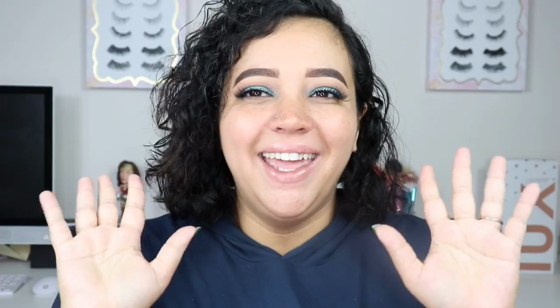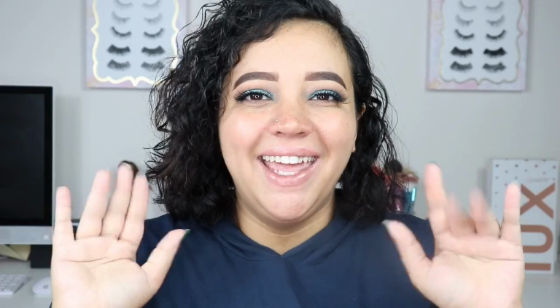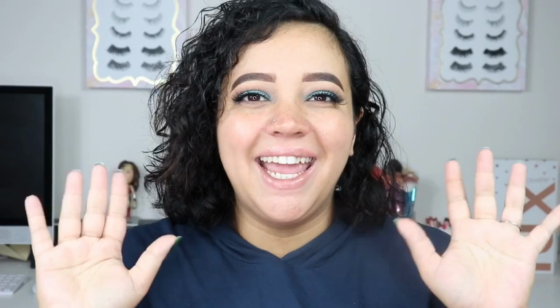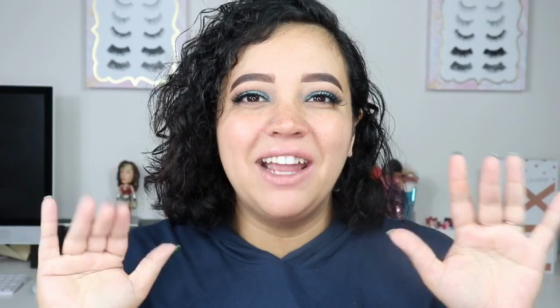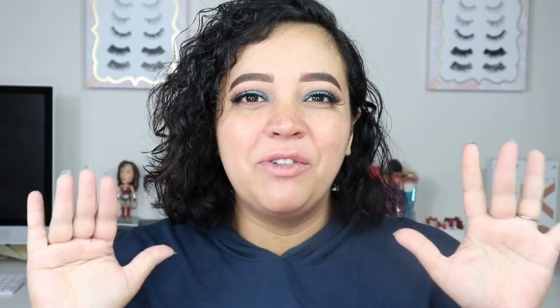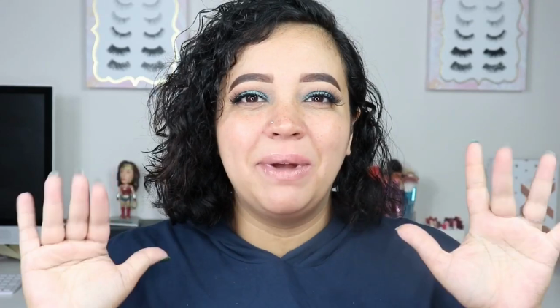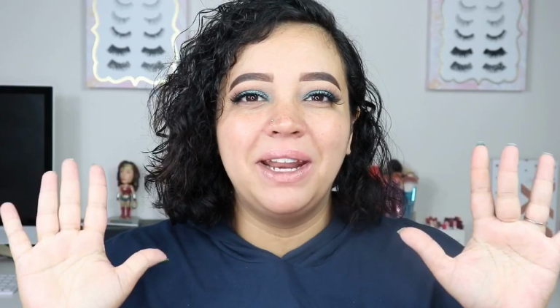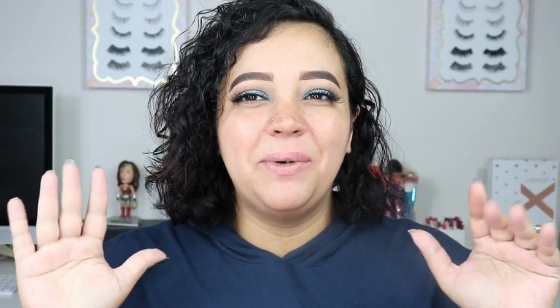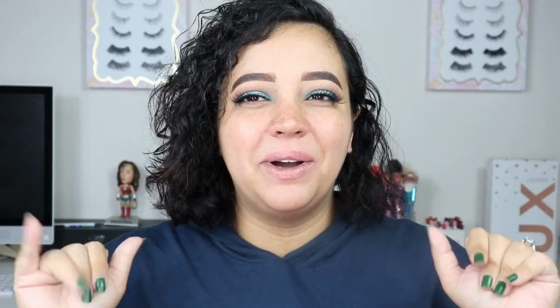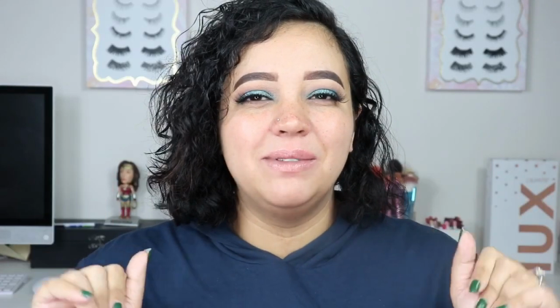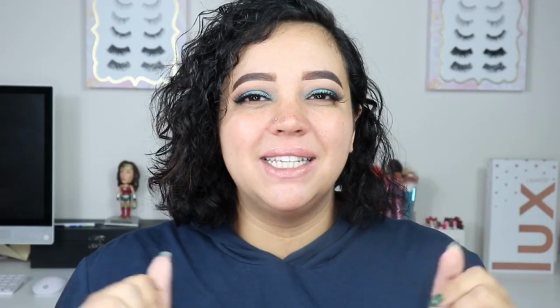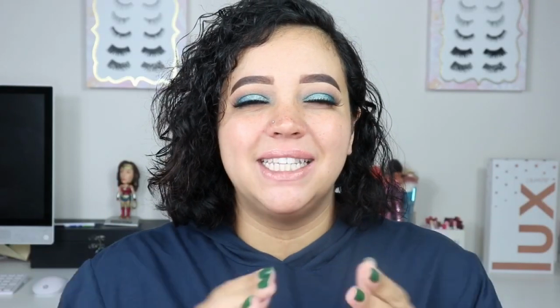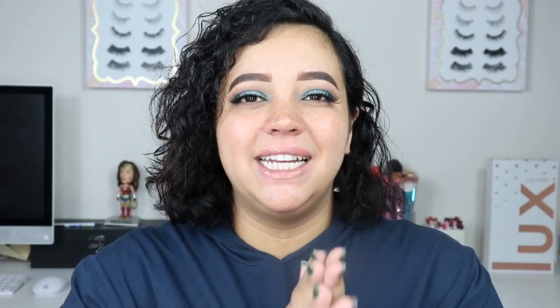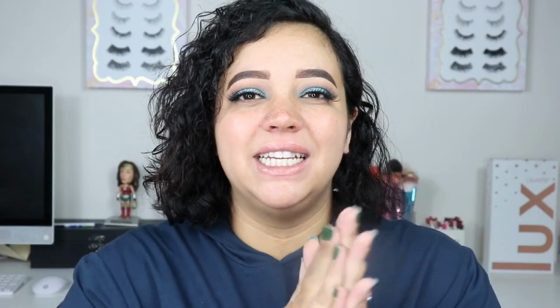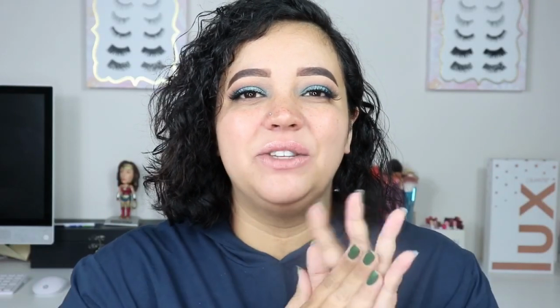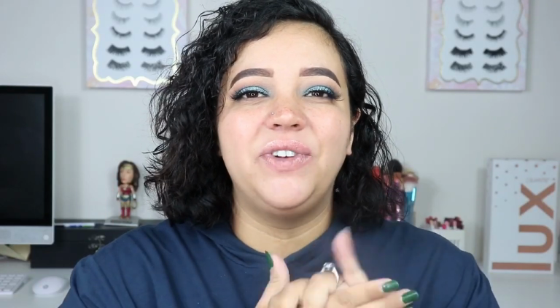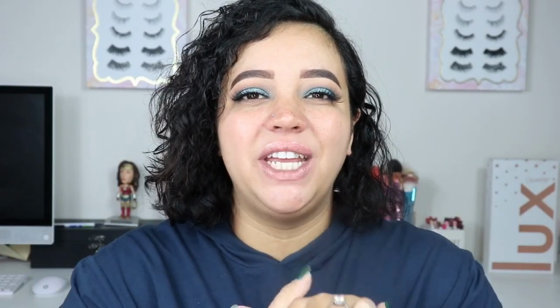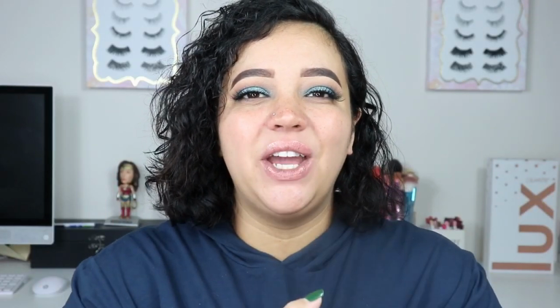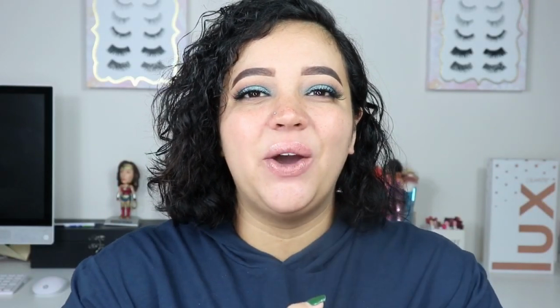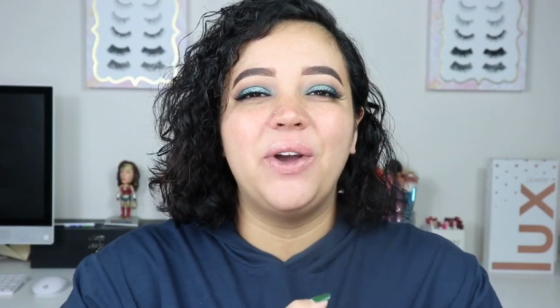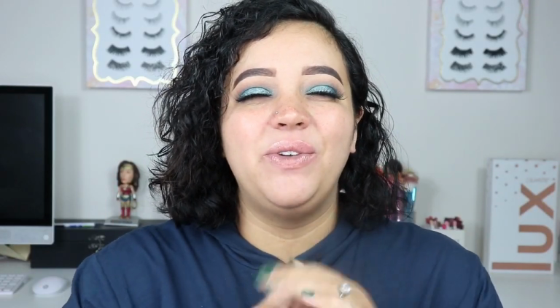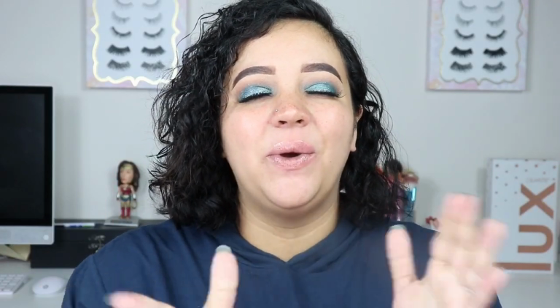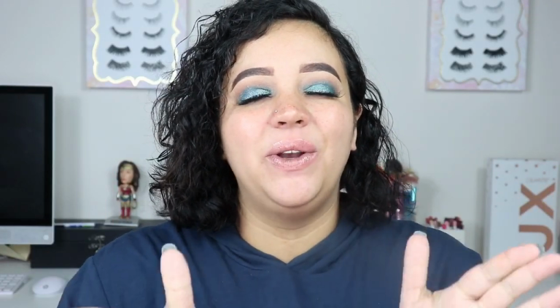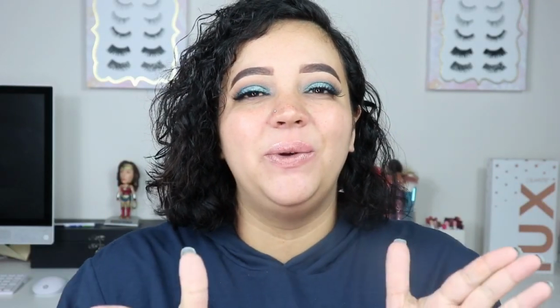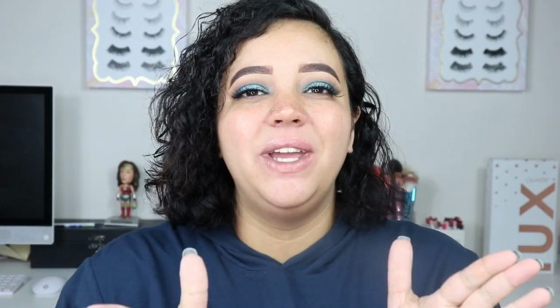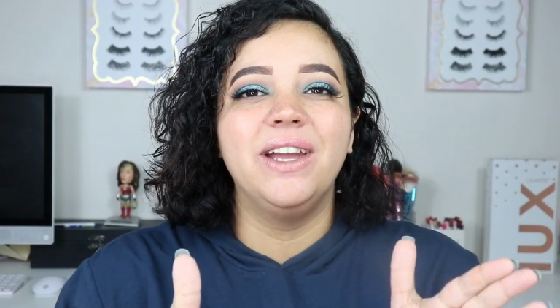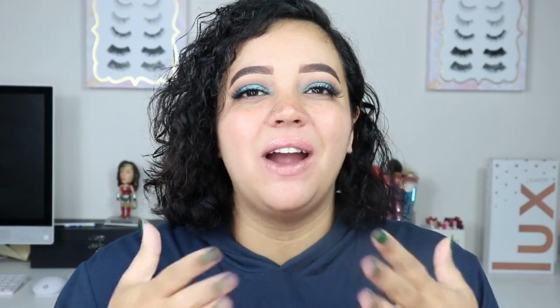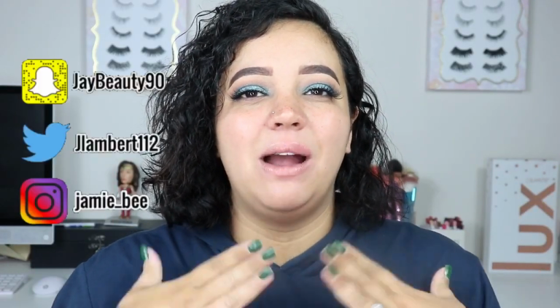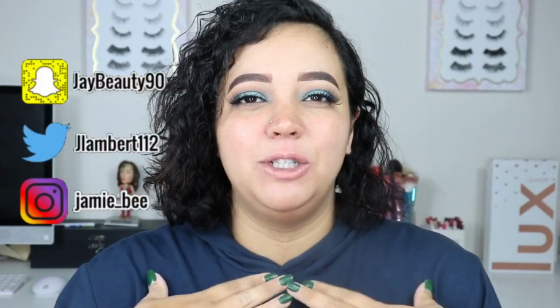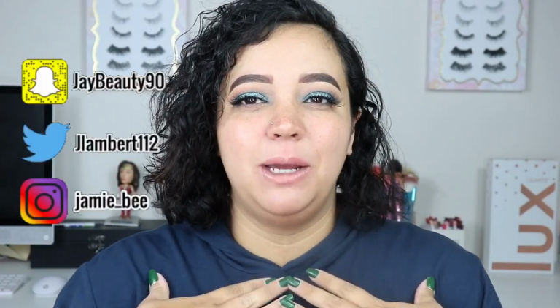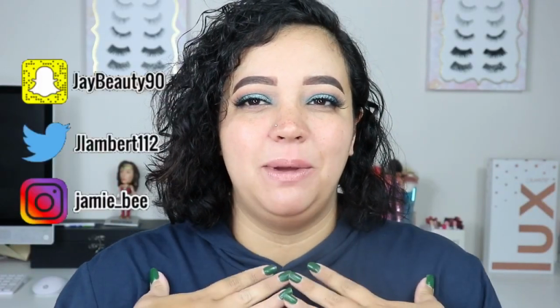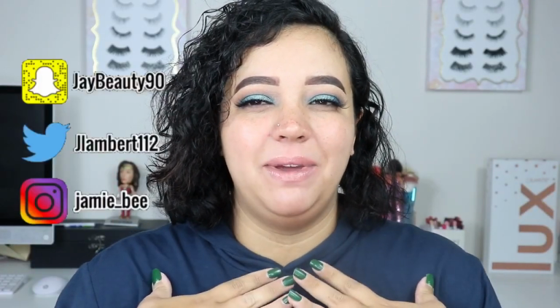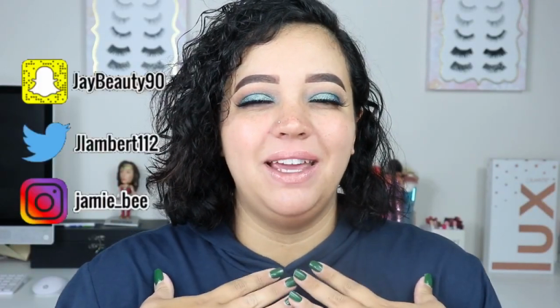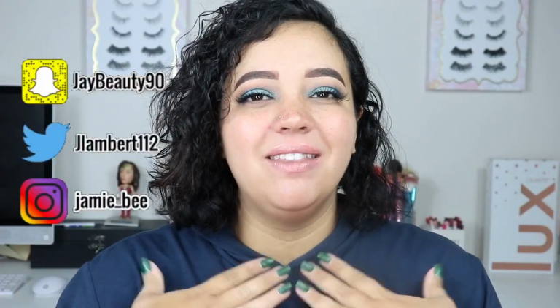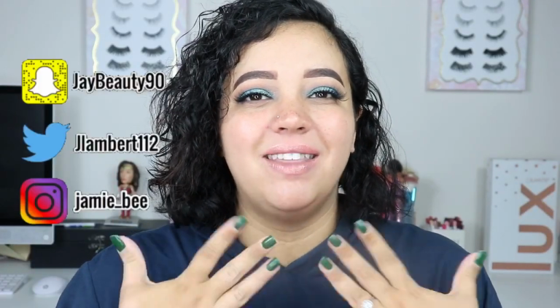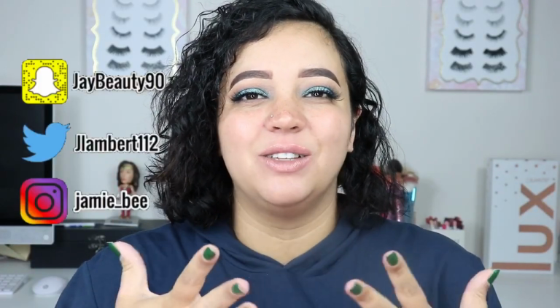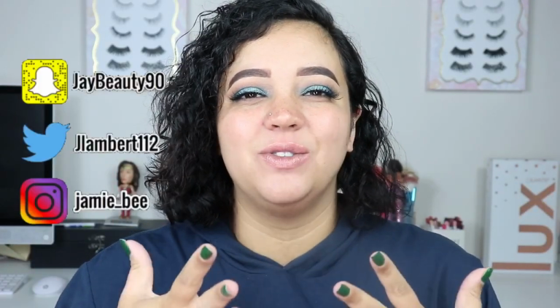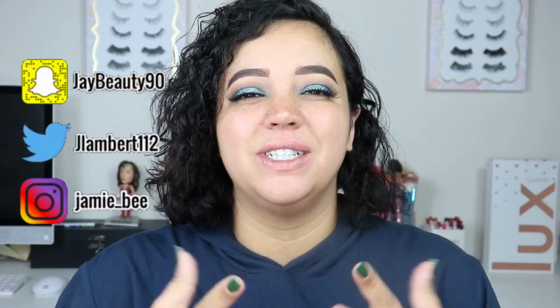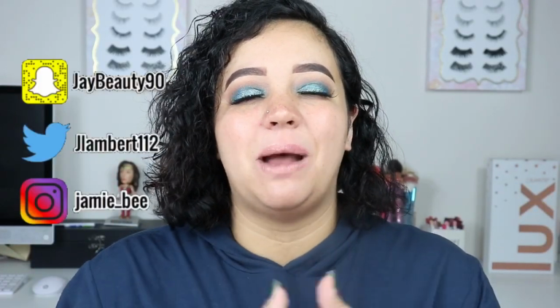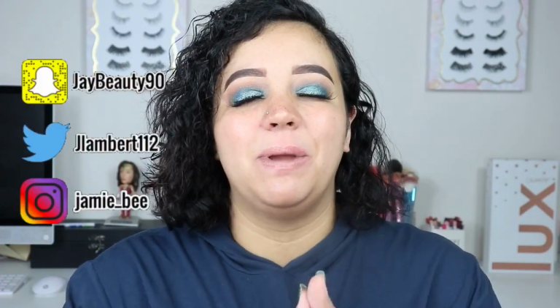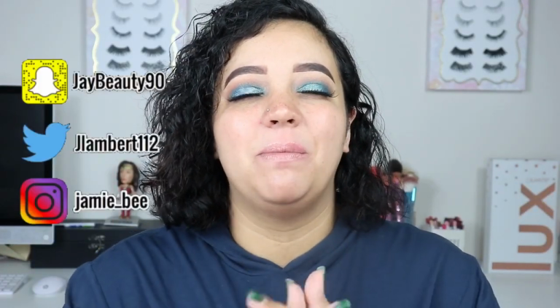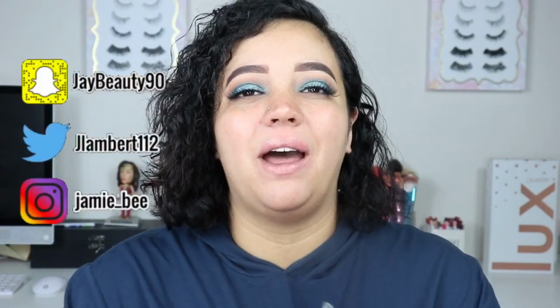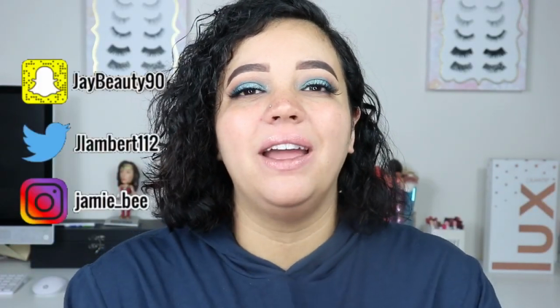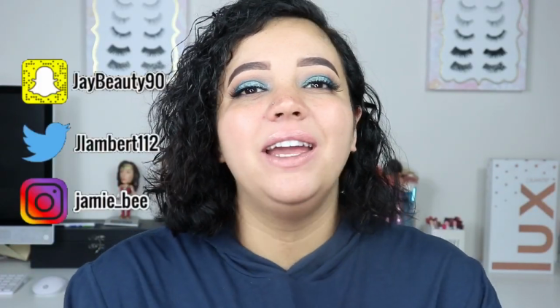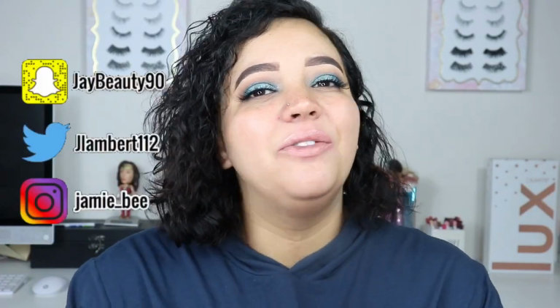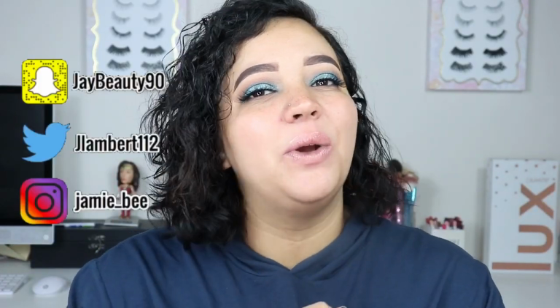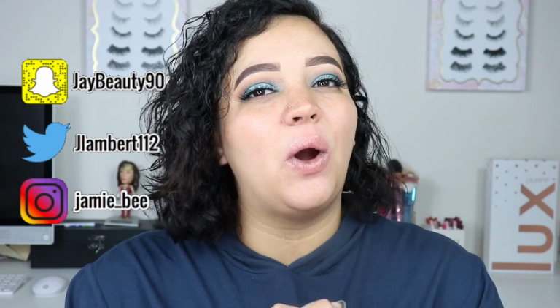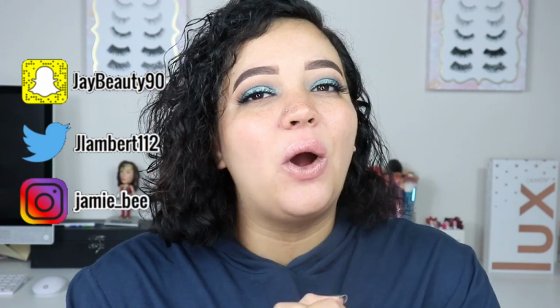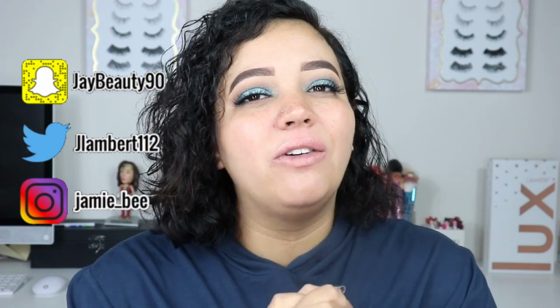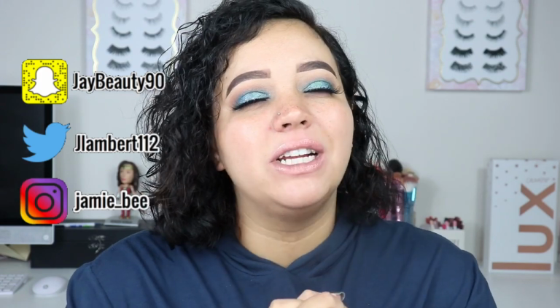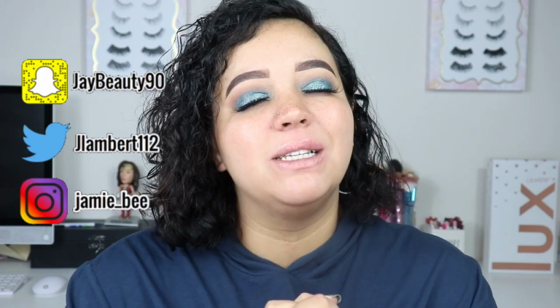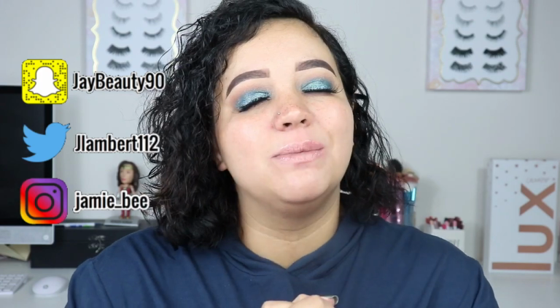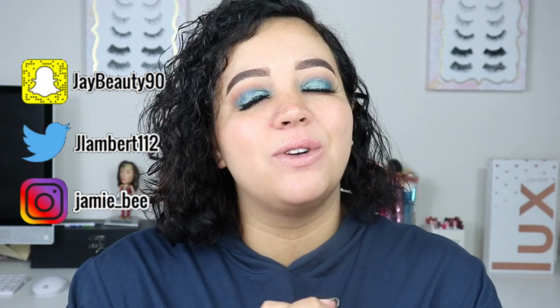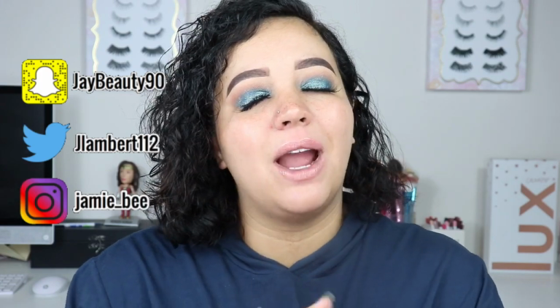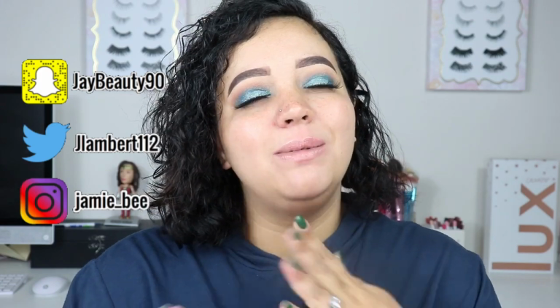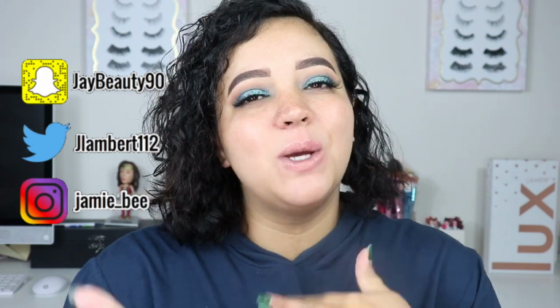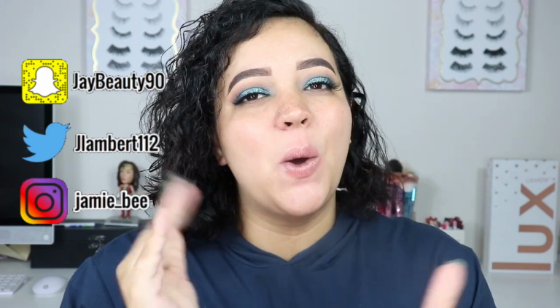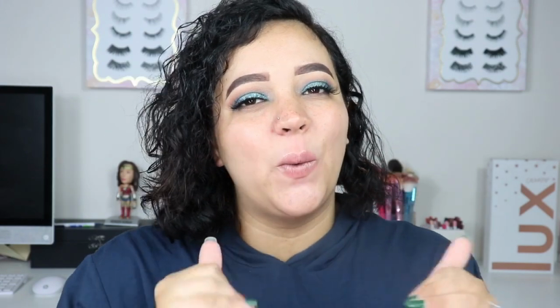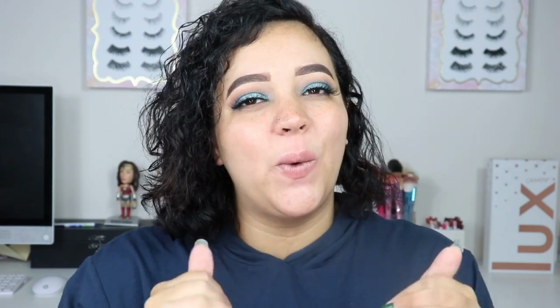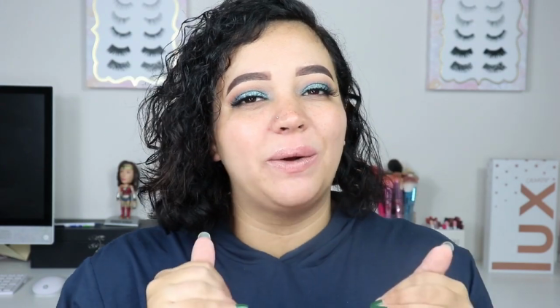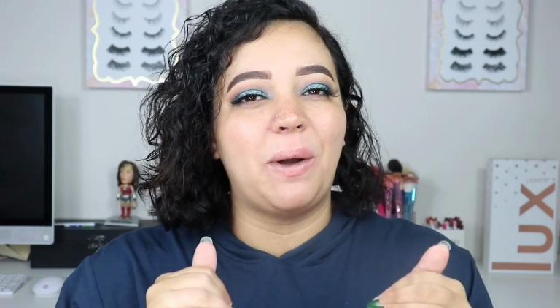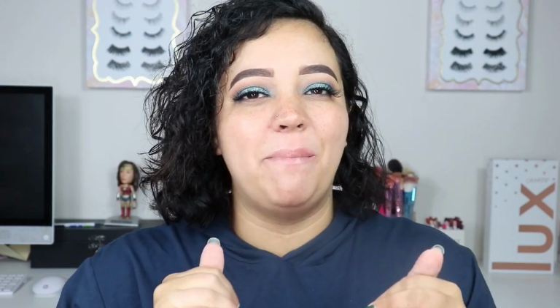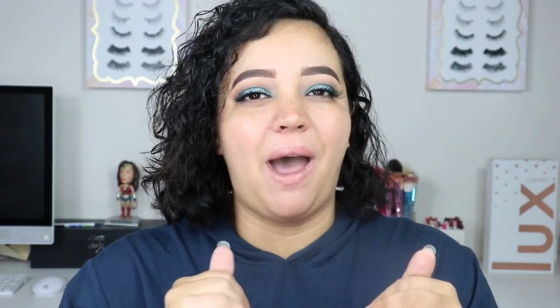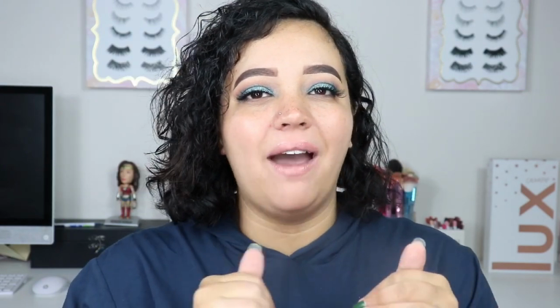Hey everybody, welcome to today's video. If you are new here, I'm Jamie B. Thanks for stopping by. If you are already subscribed, welcome back.